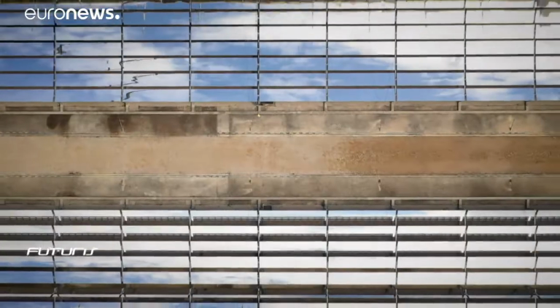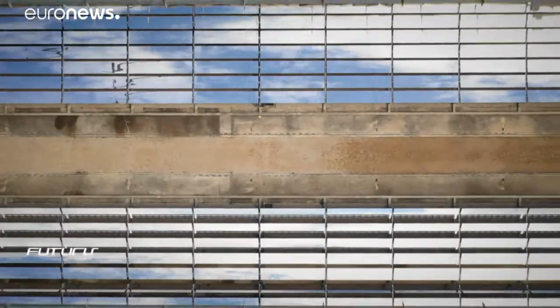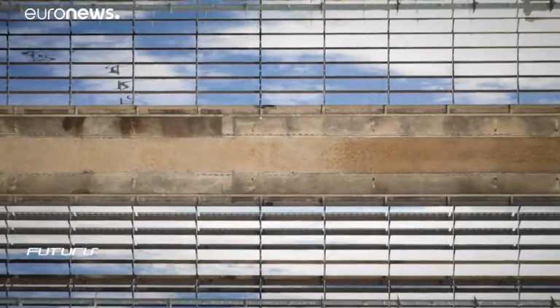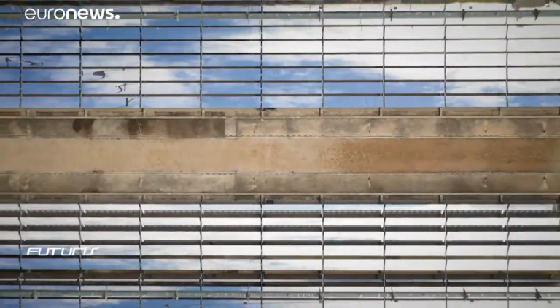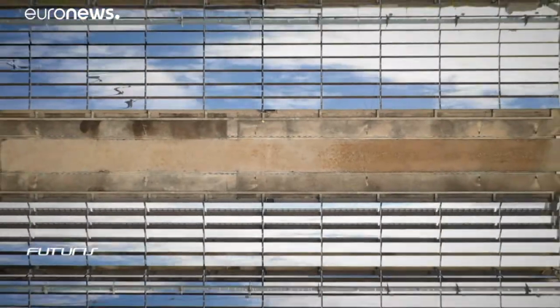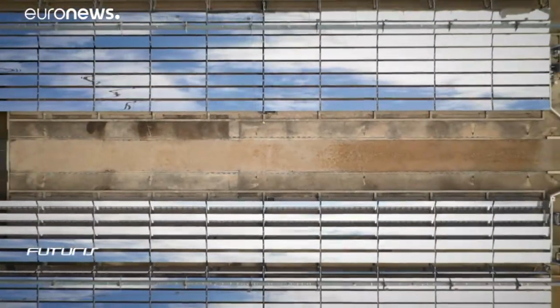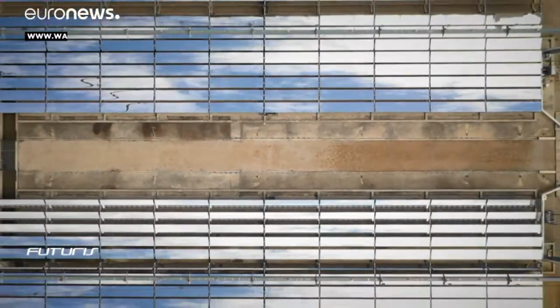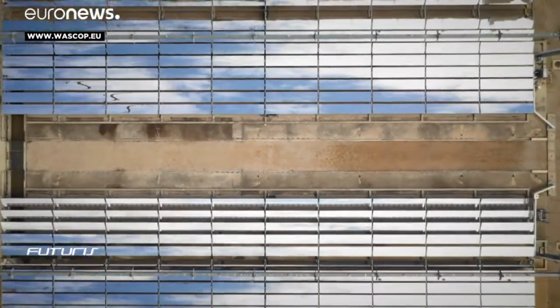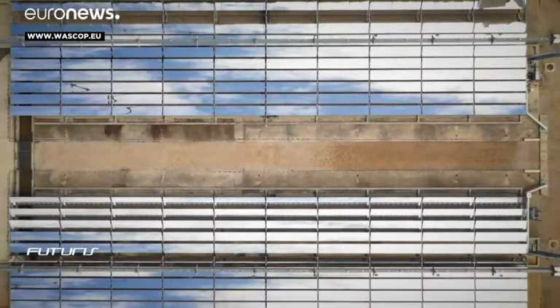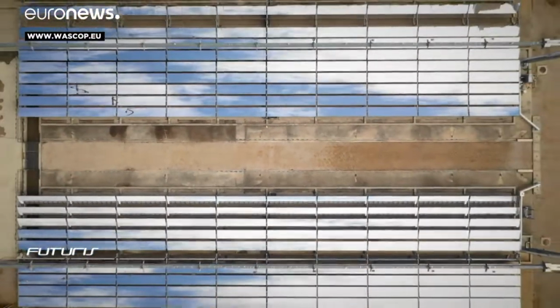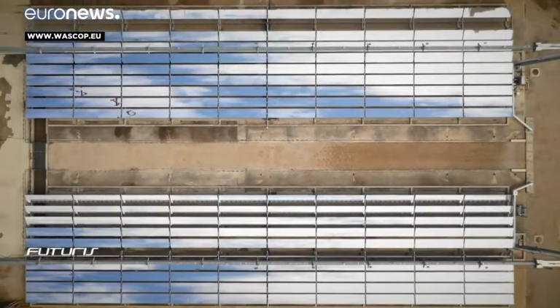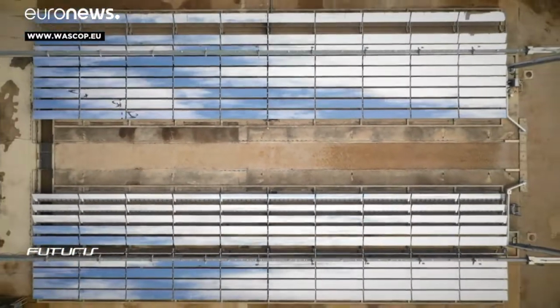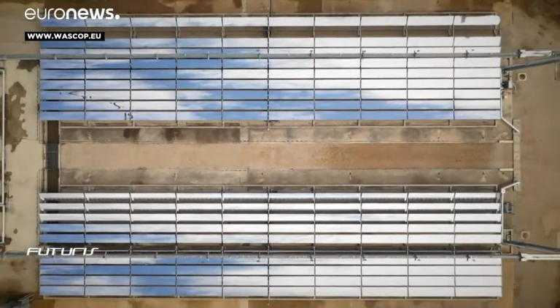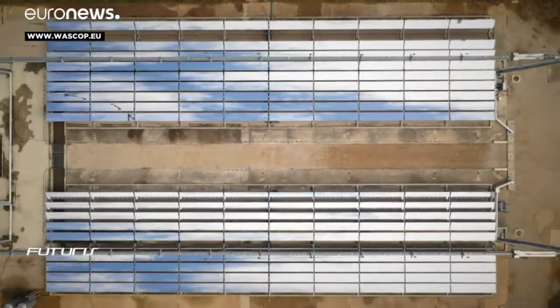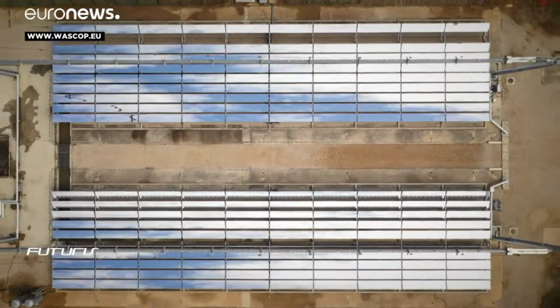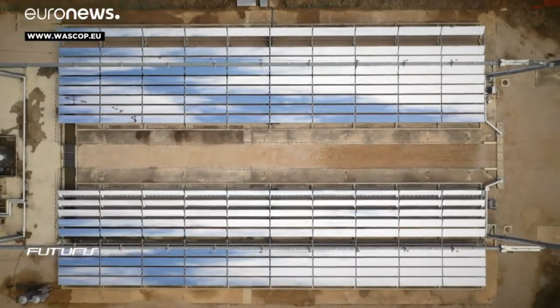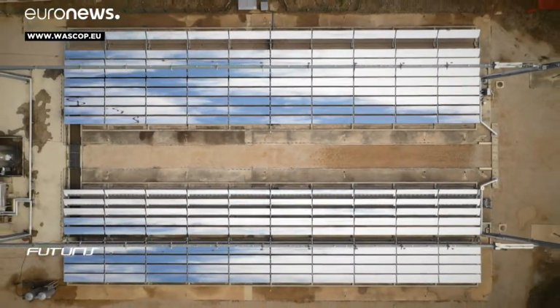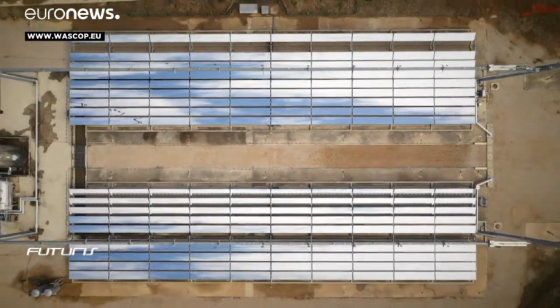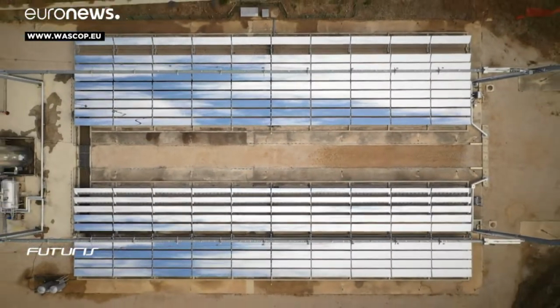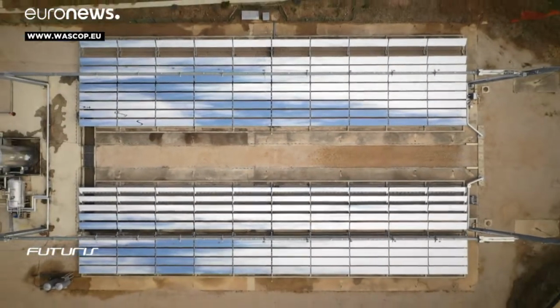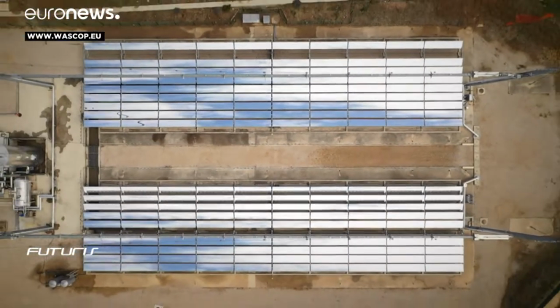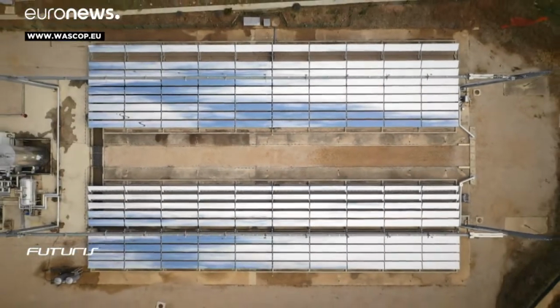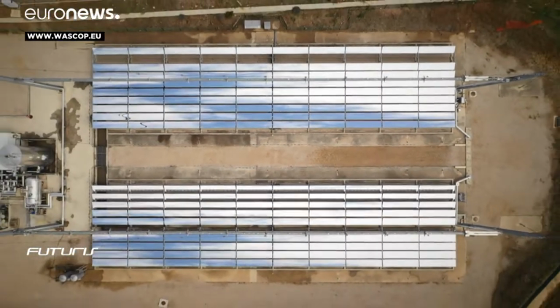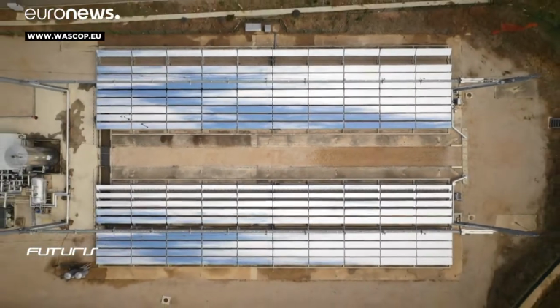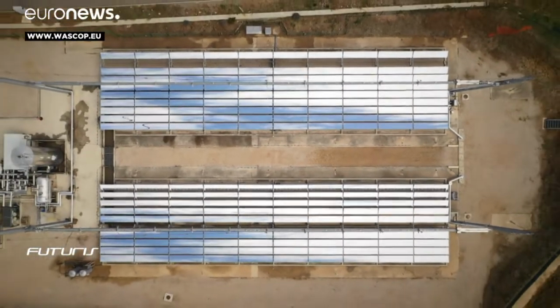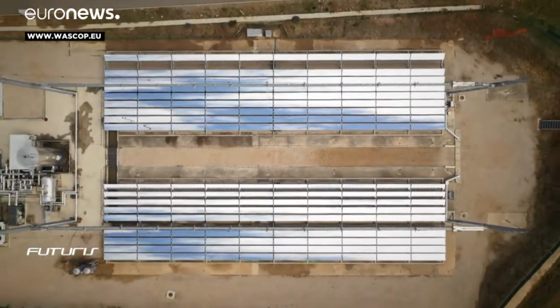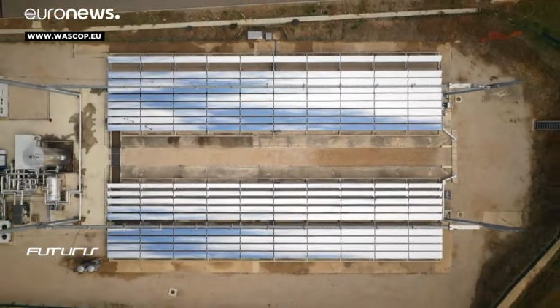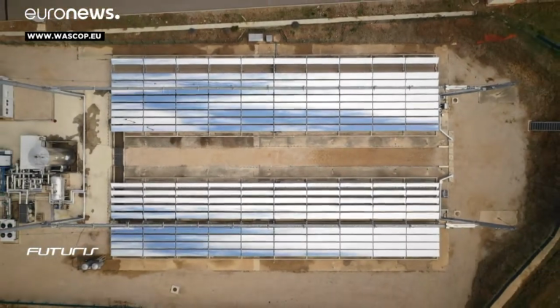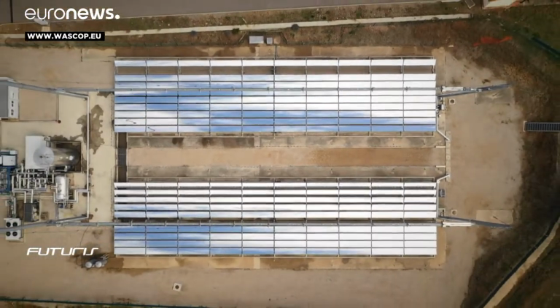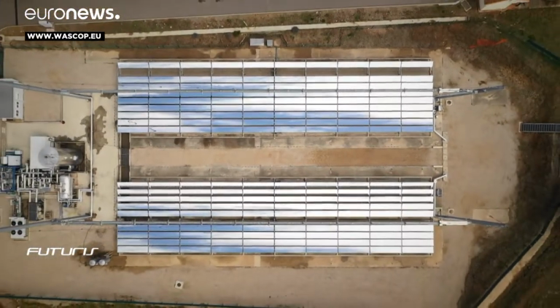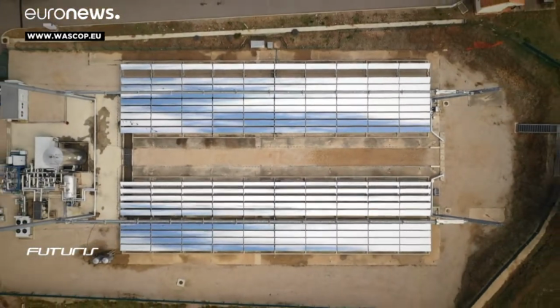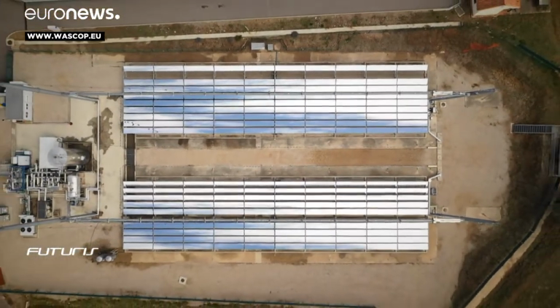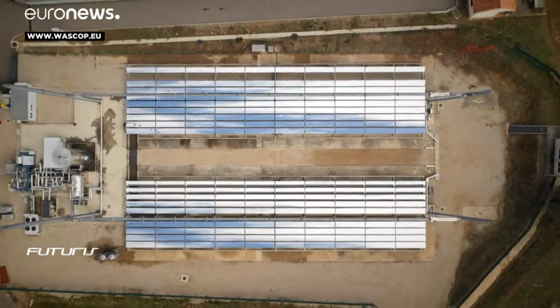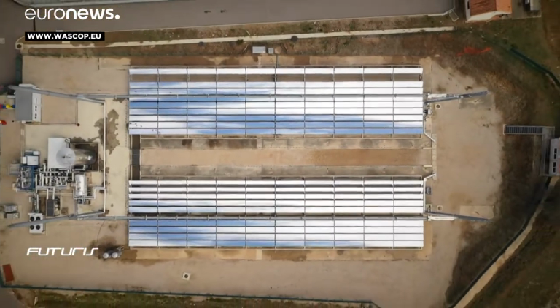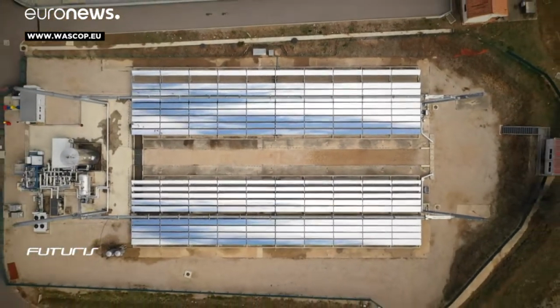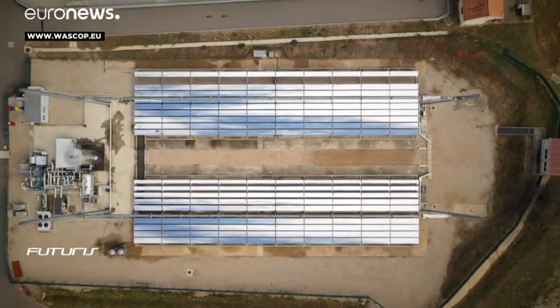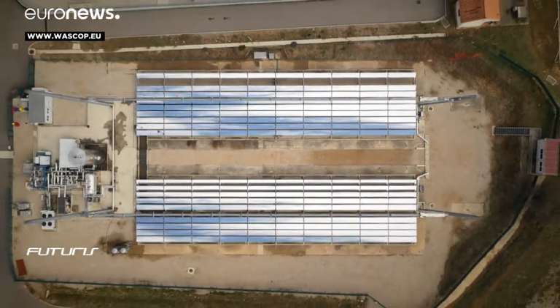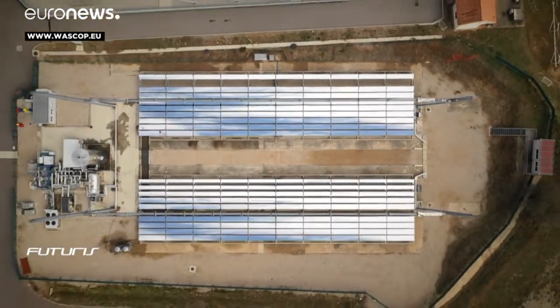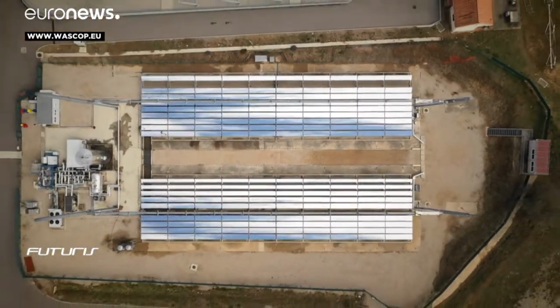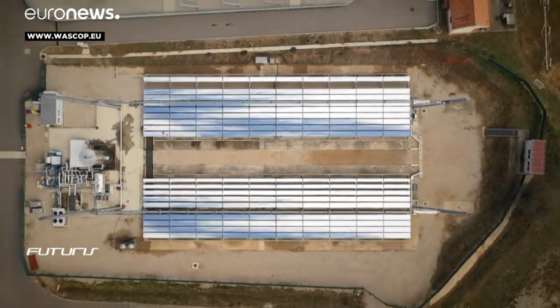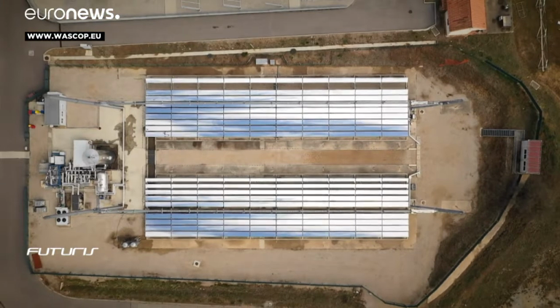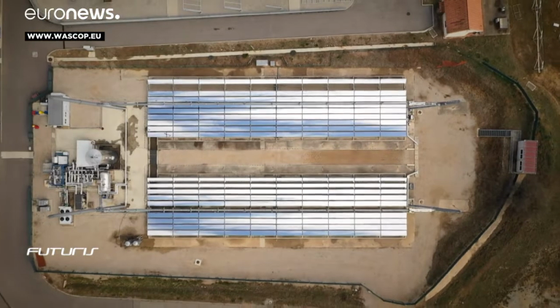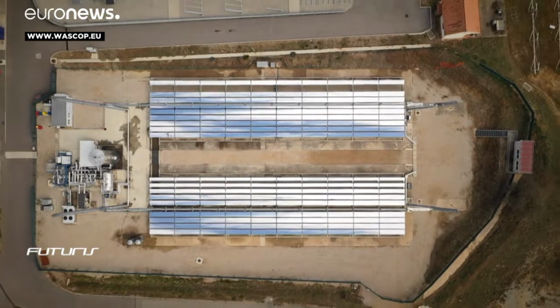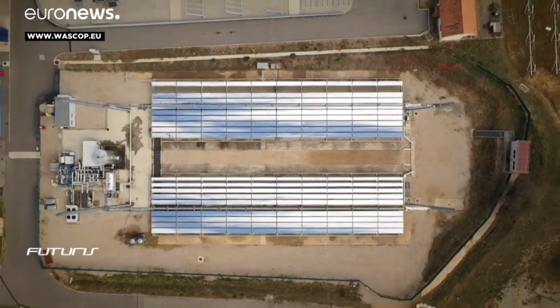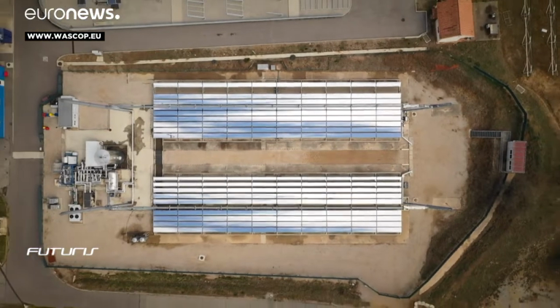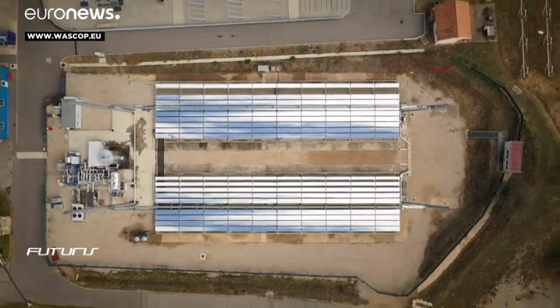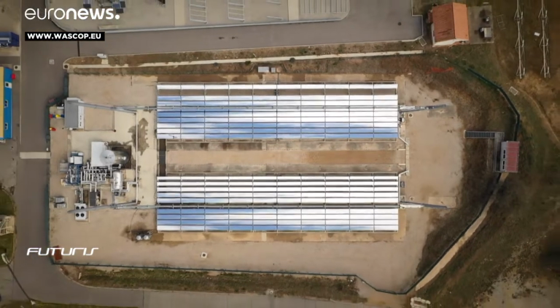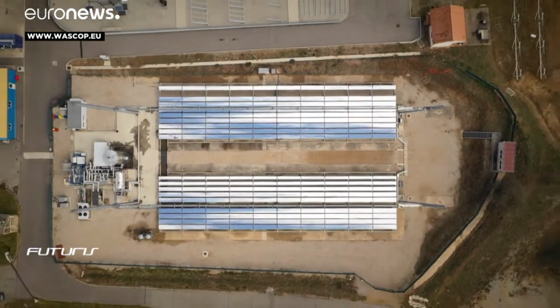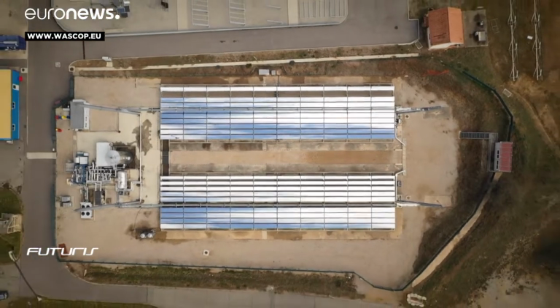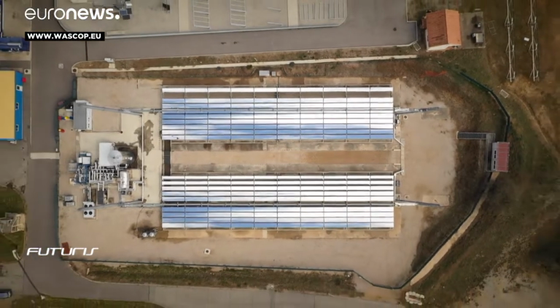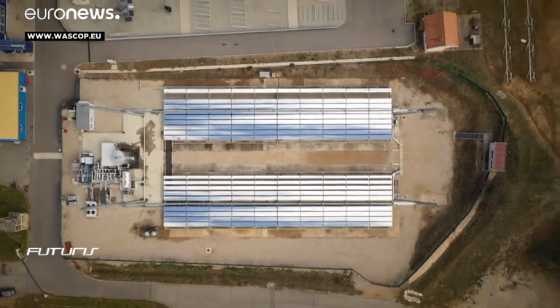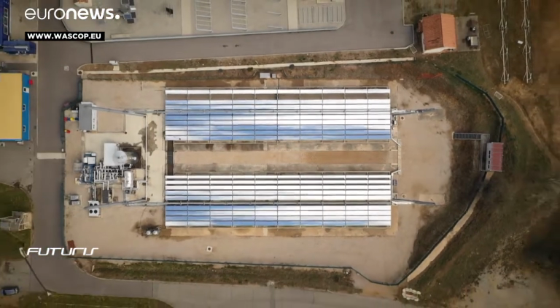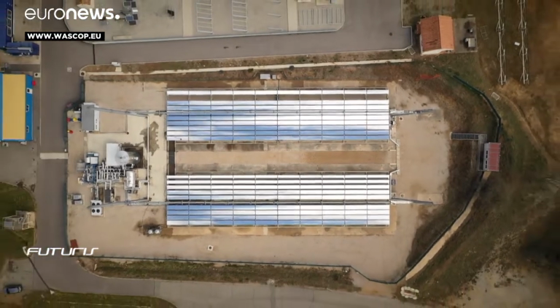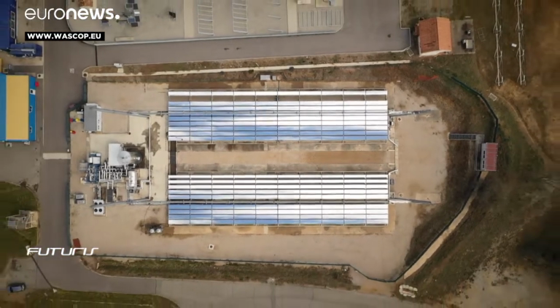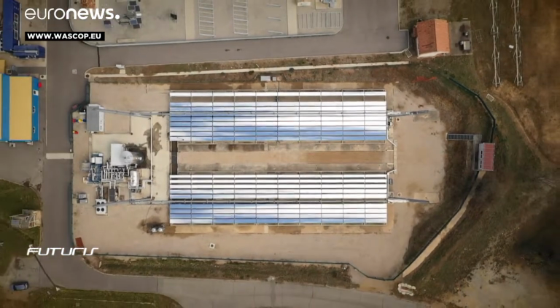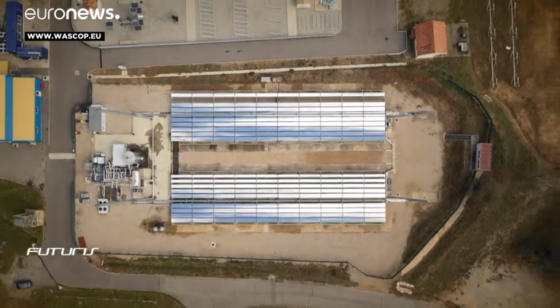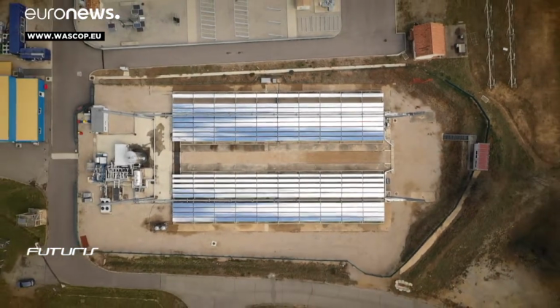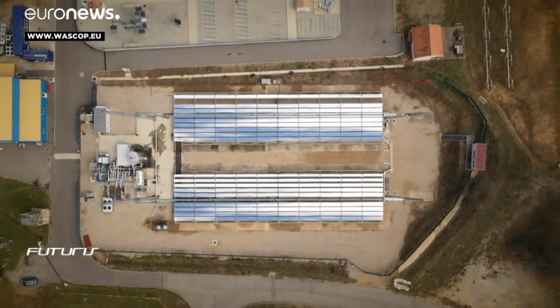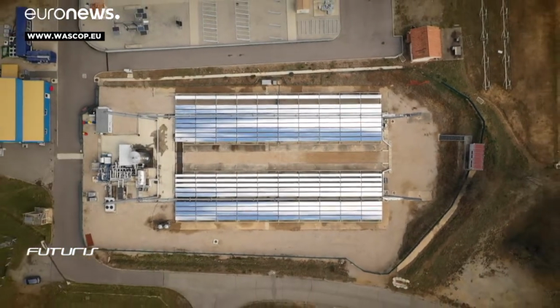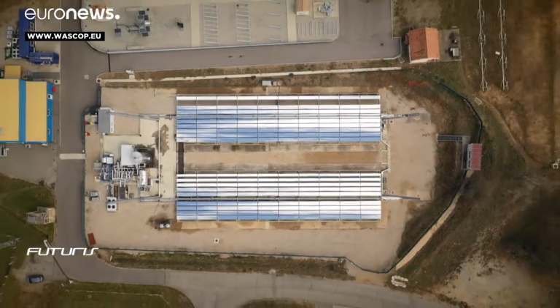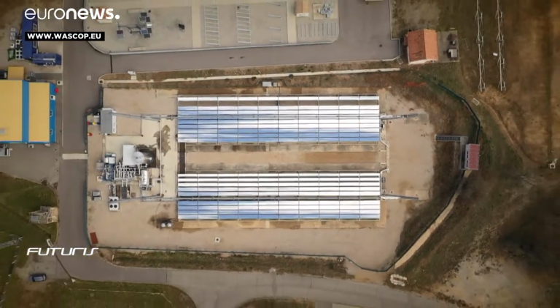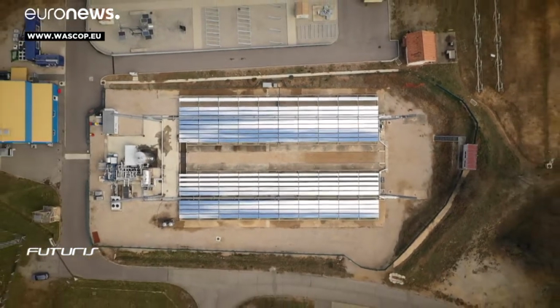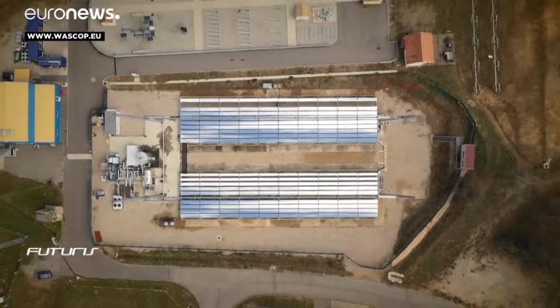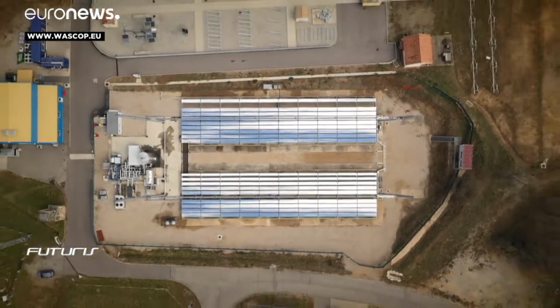Many of these experiments will soon be tested in working power plants and could be commercially available within three years.